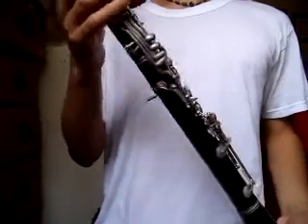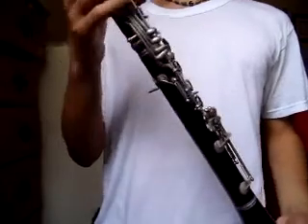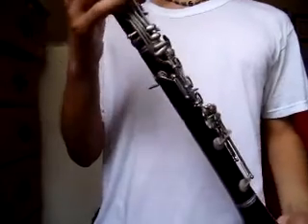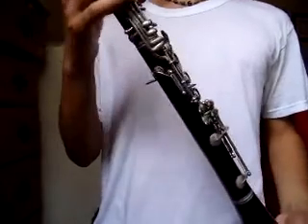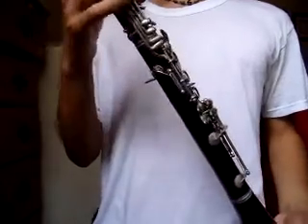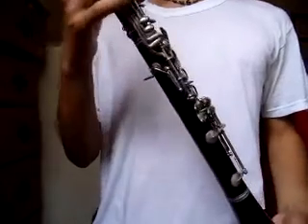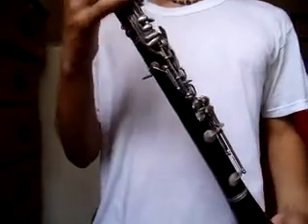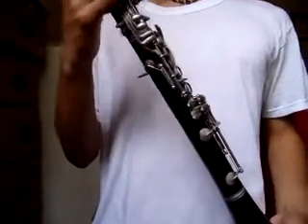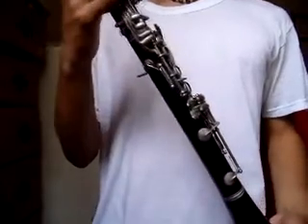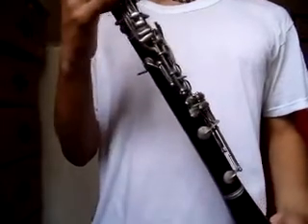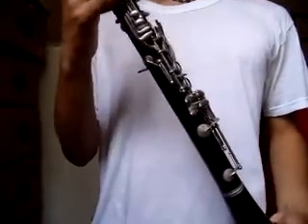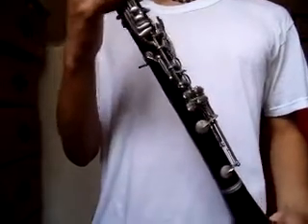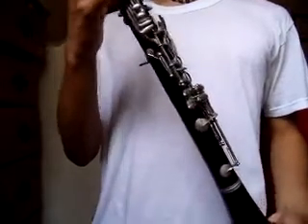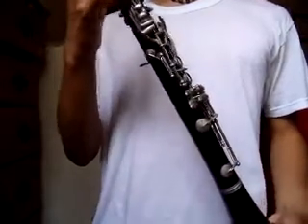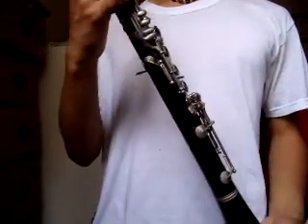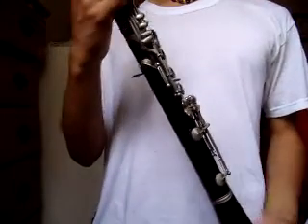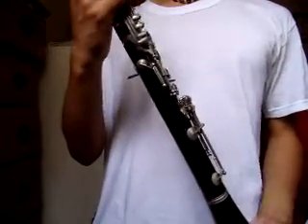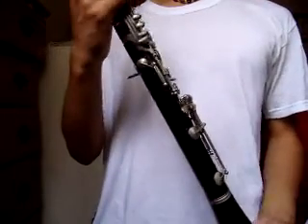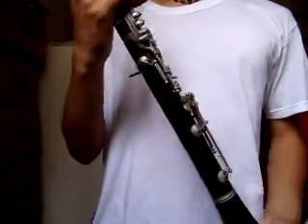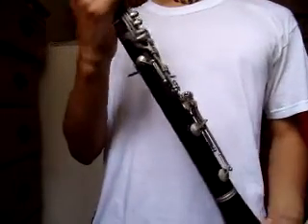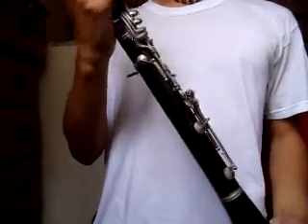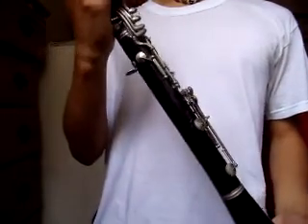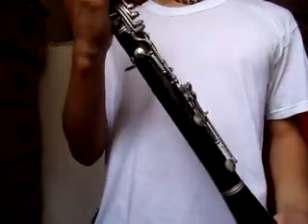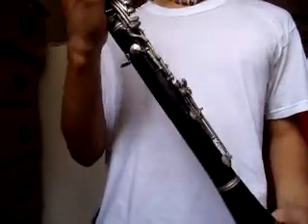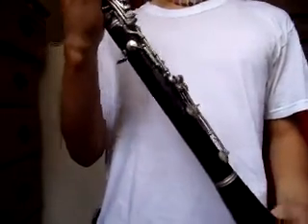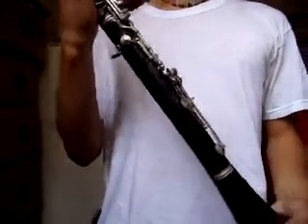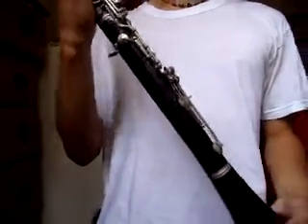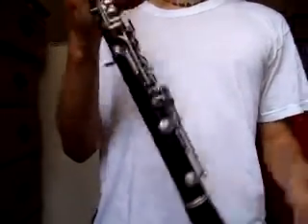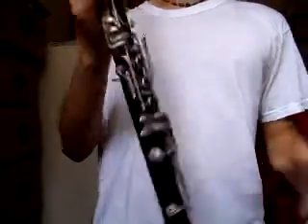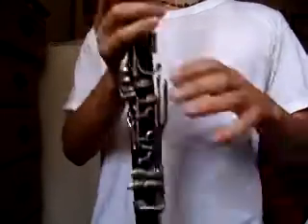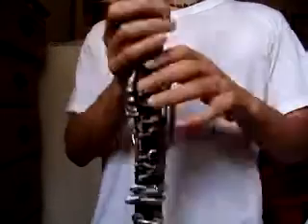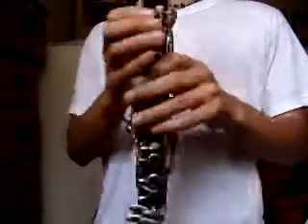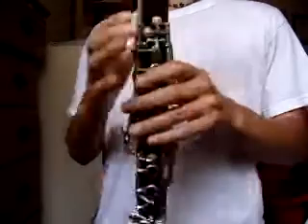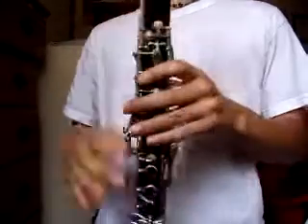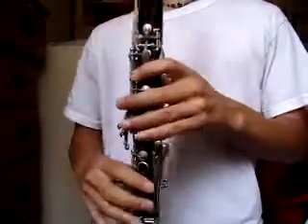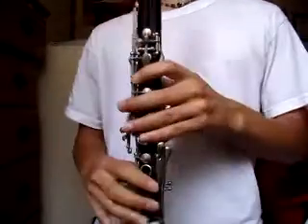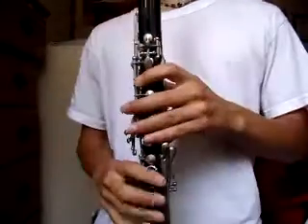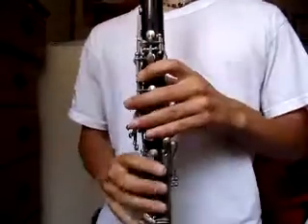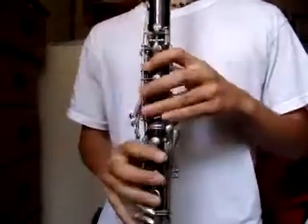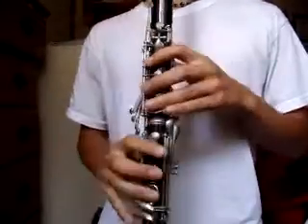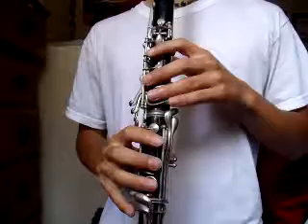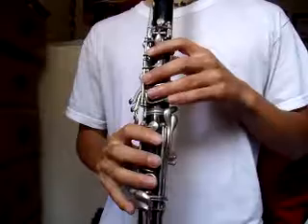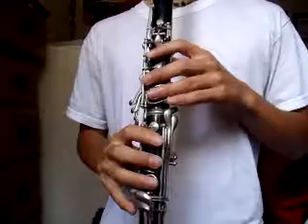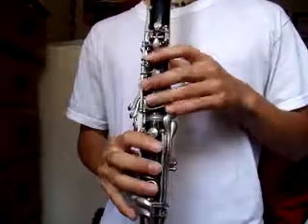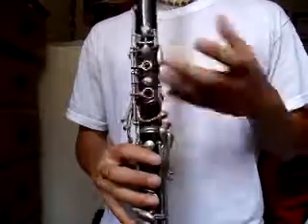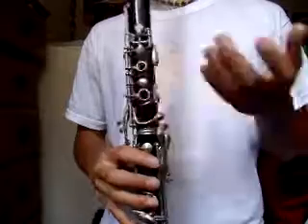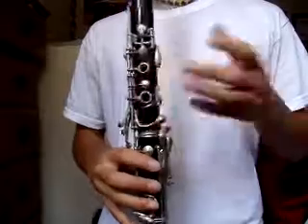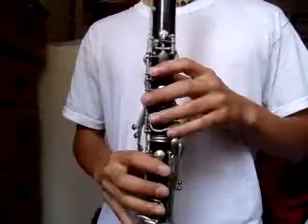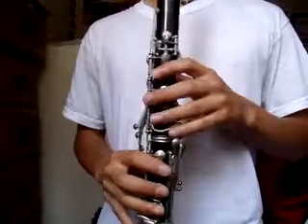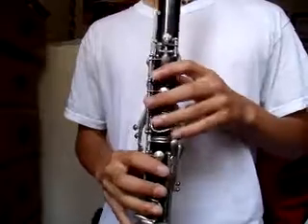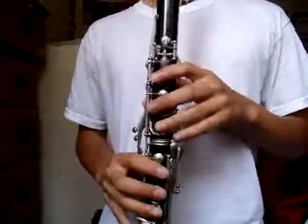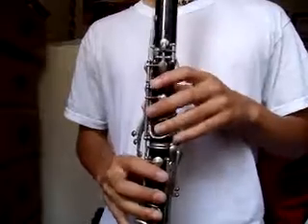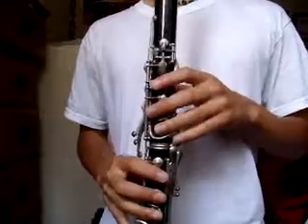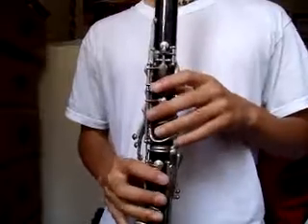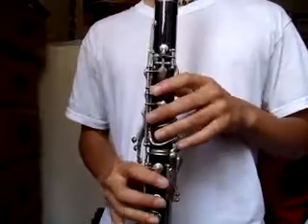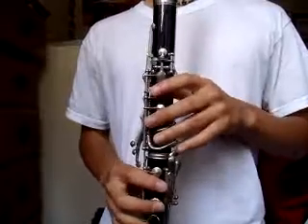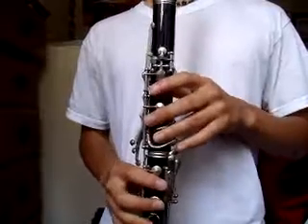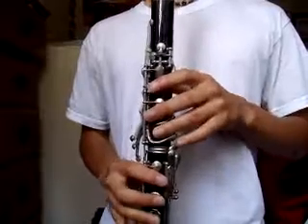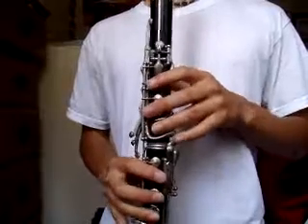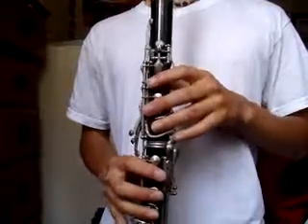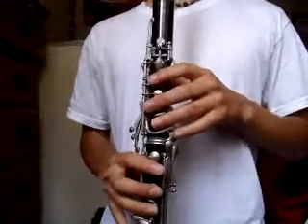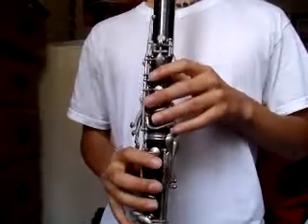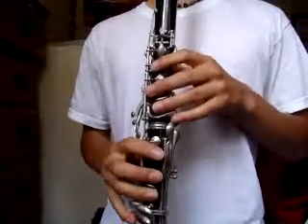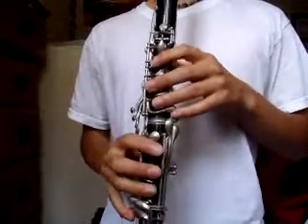So it's kind of old, but it still works. I'm going to play a little demo — a chromatic from low E to high C.